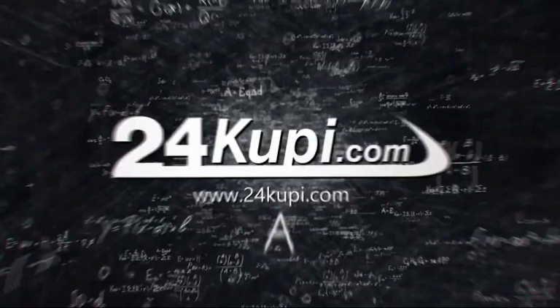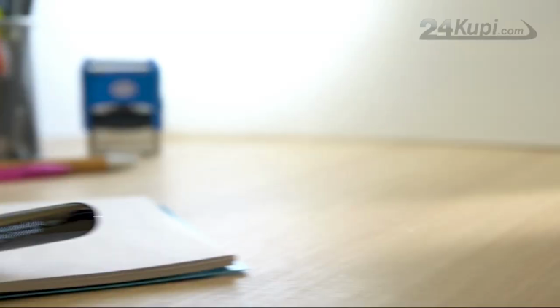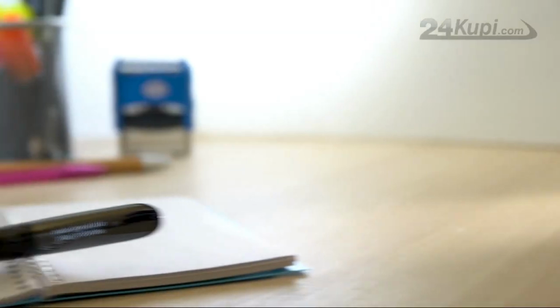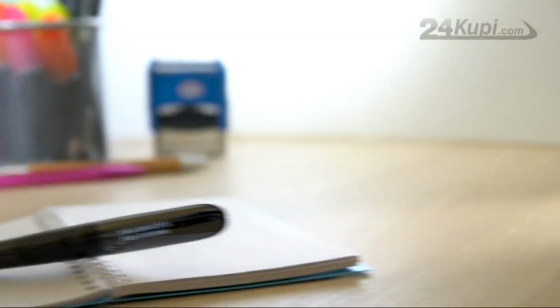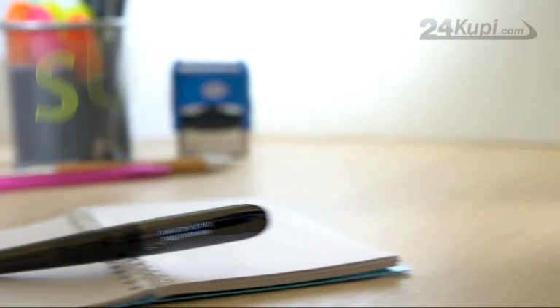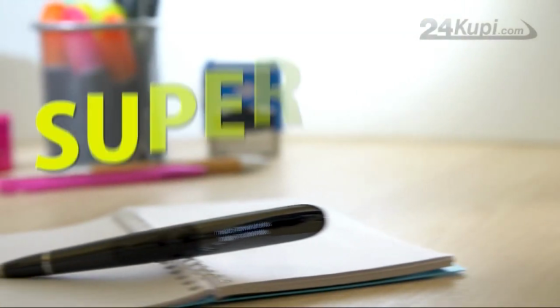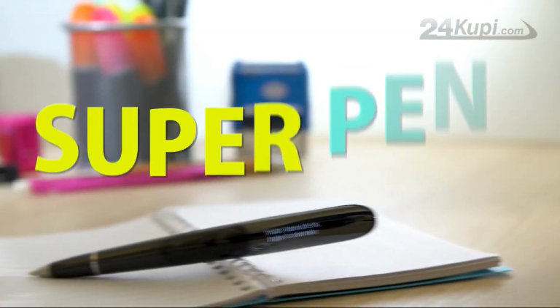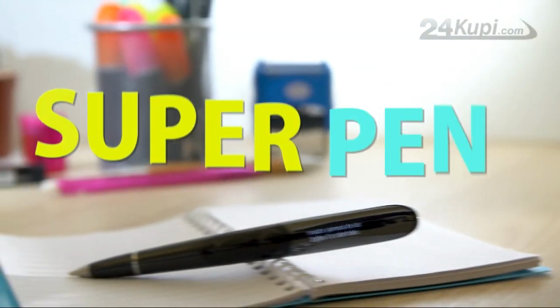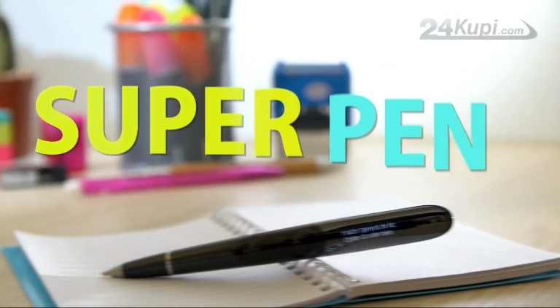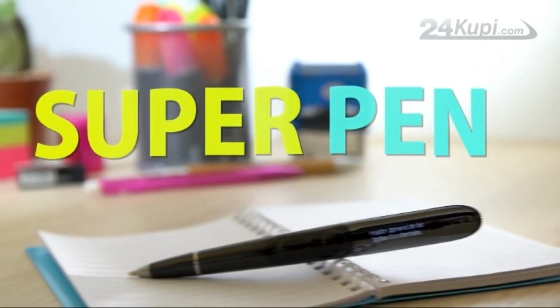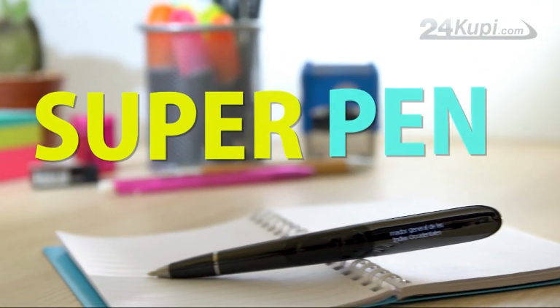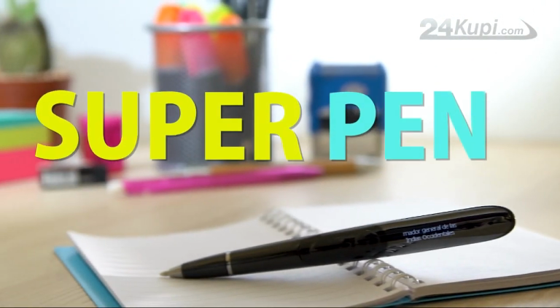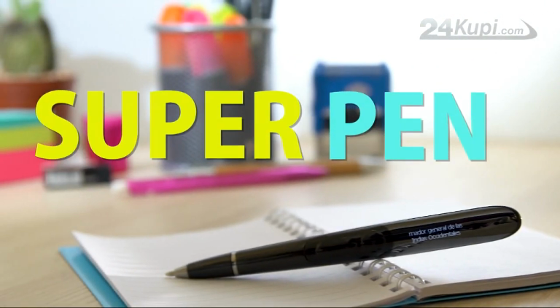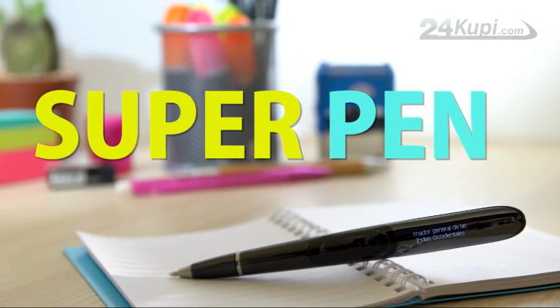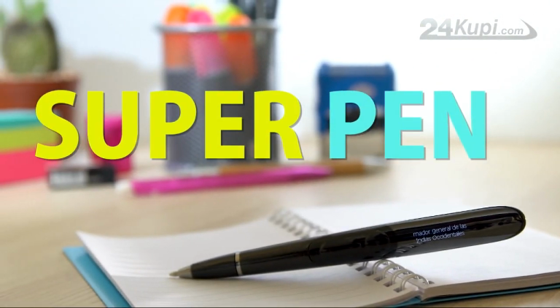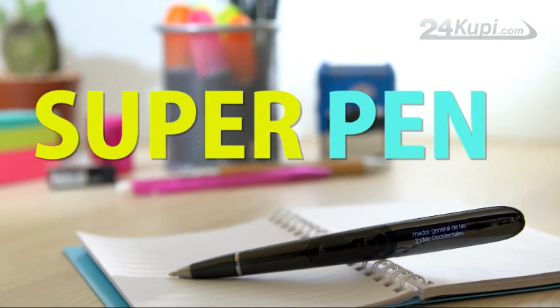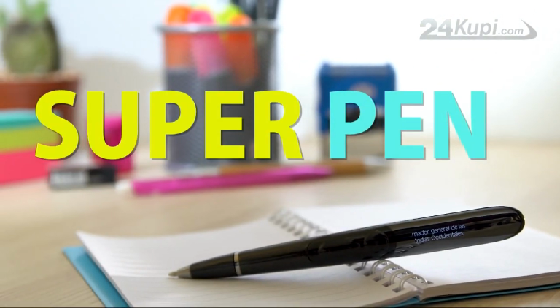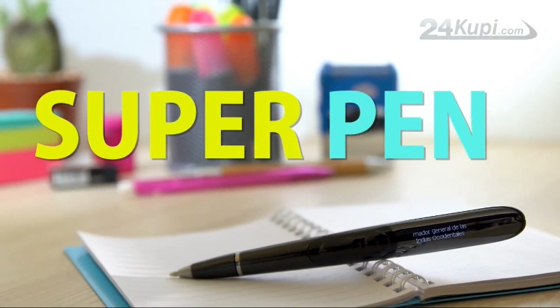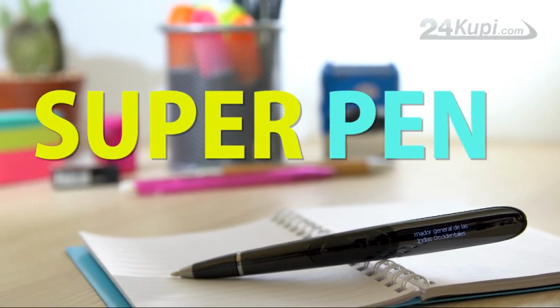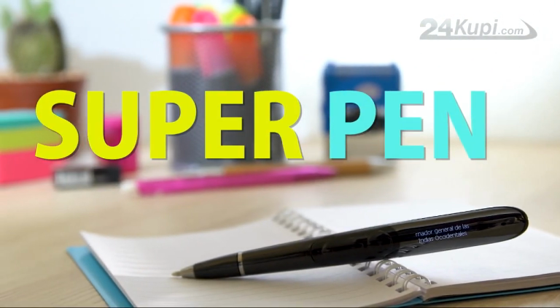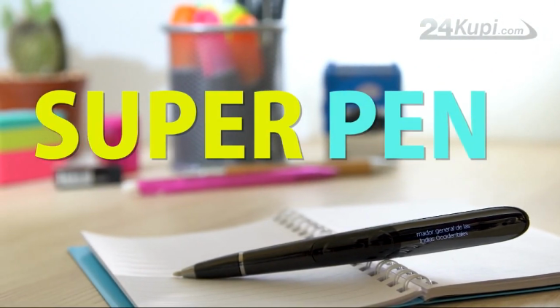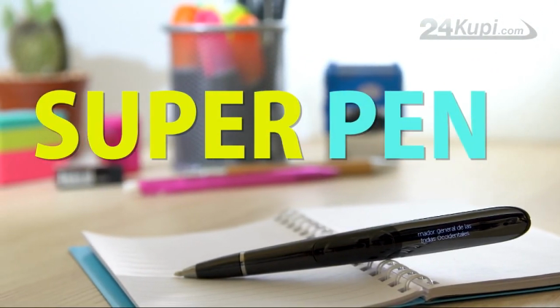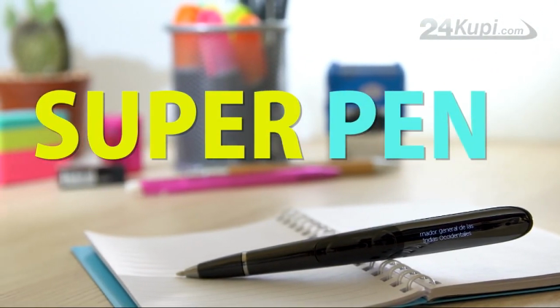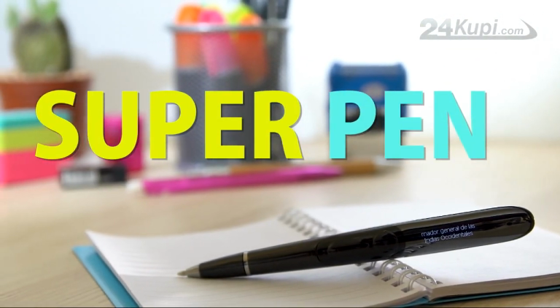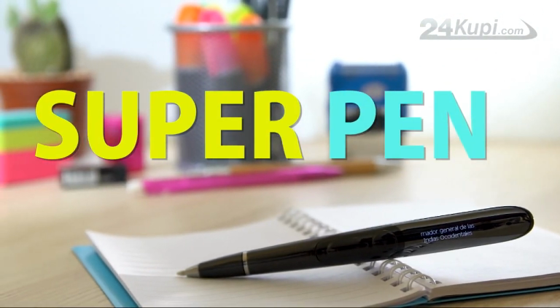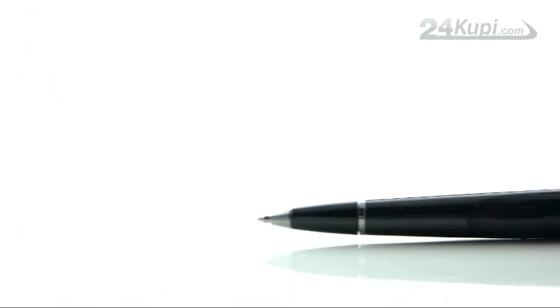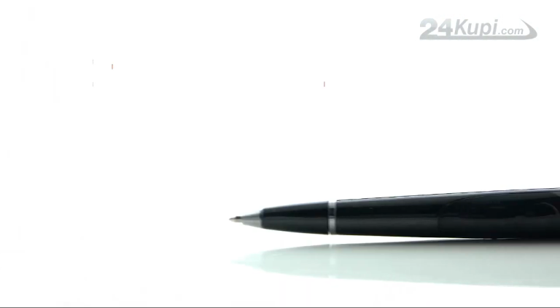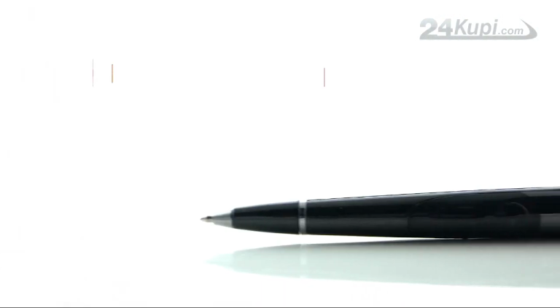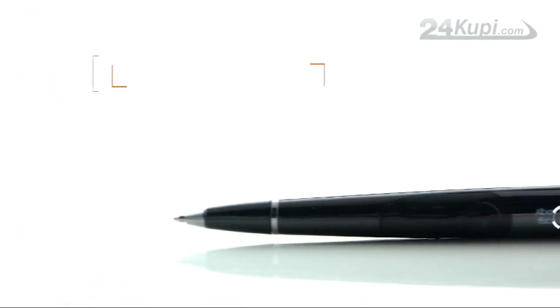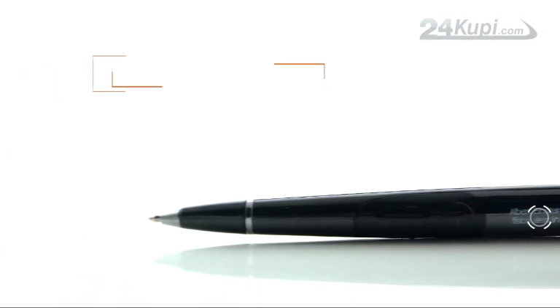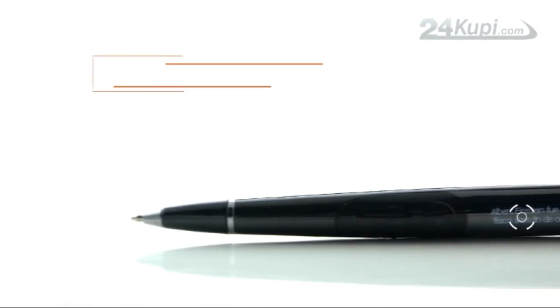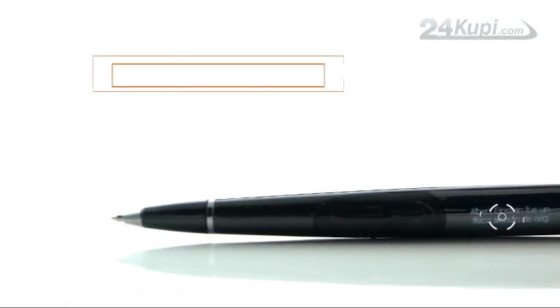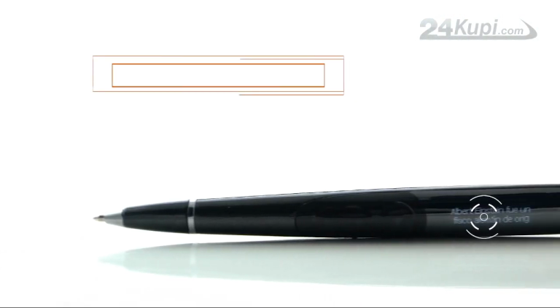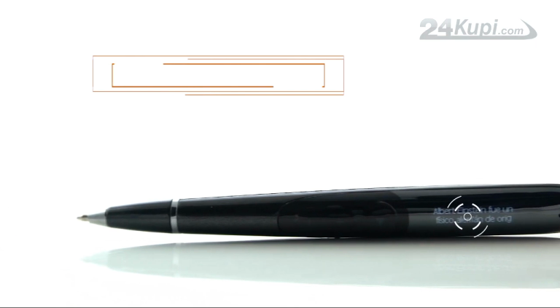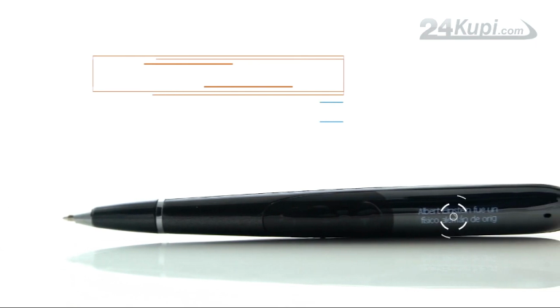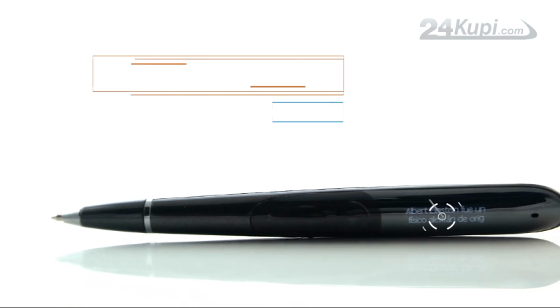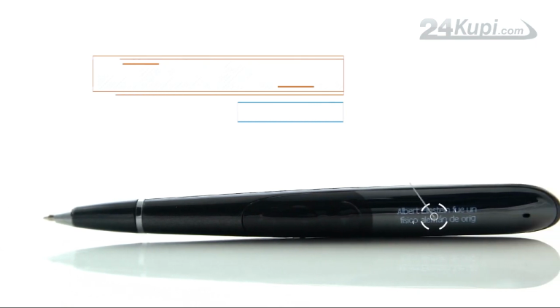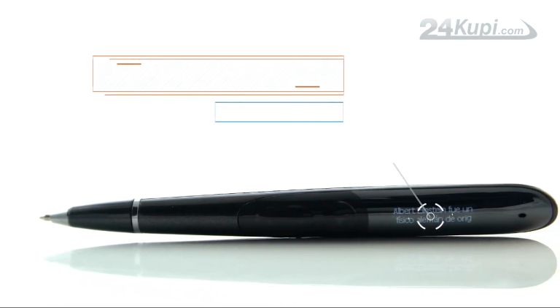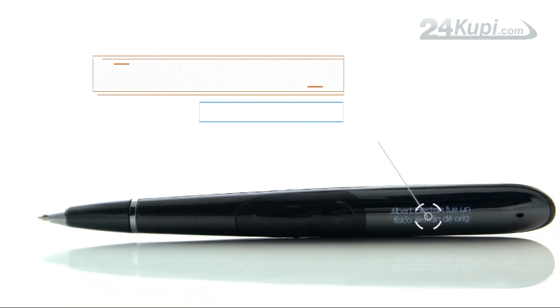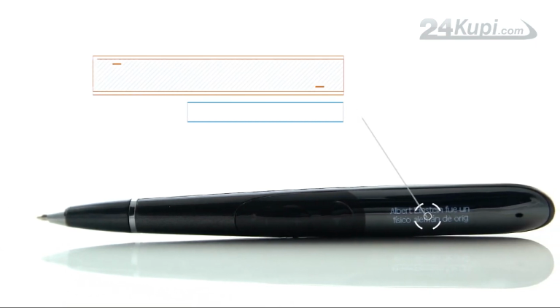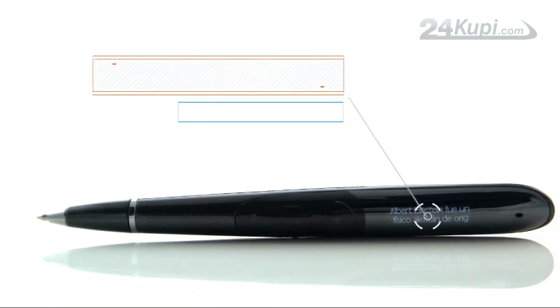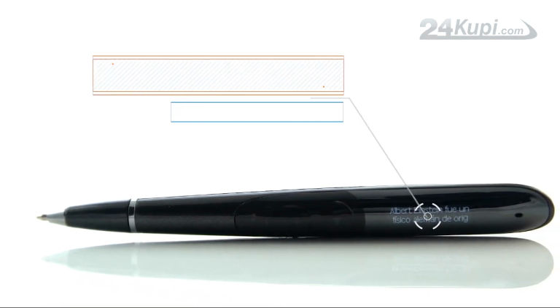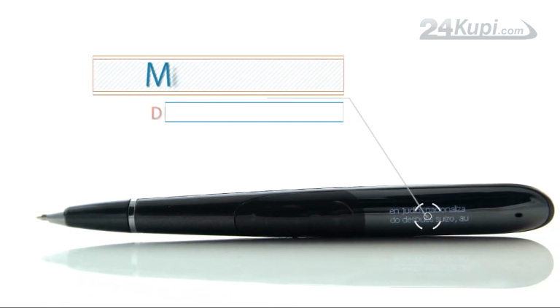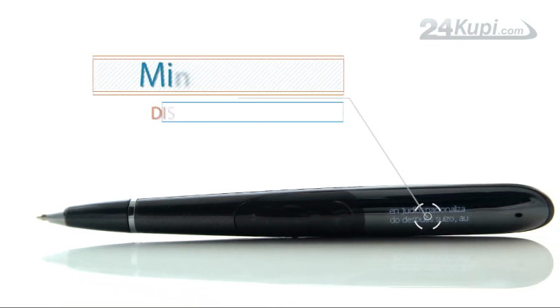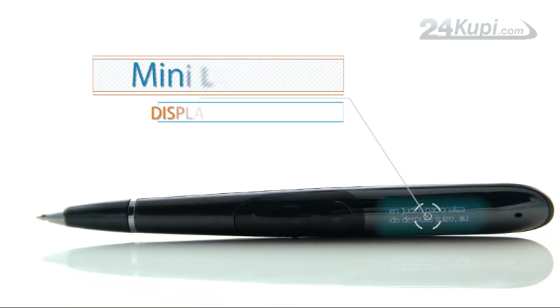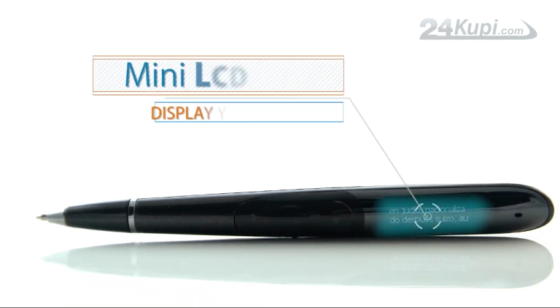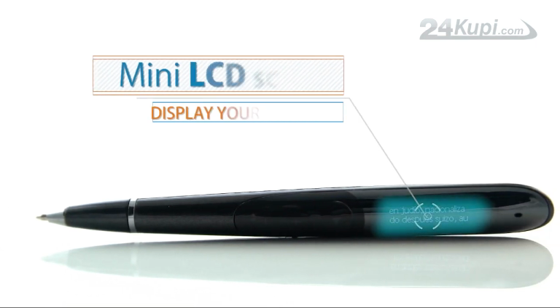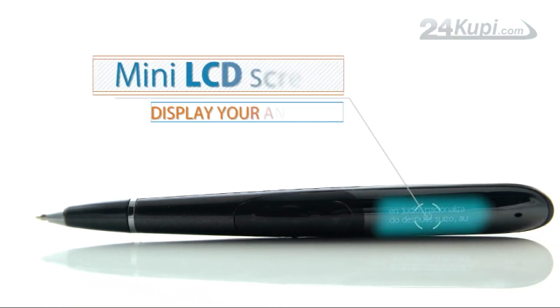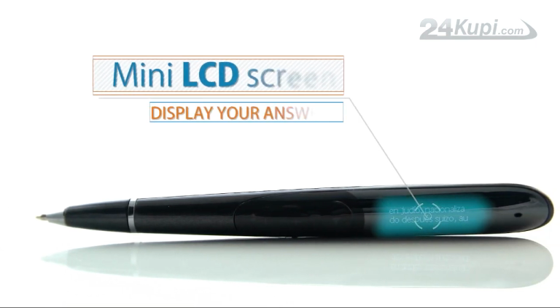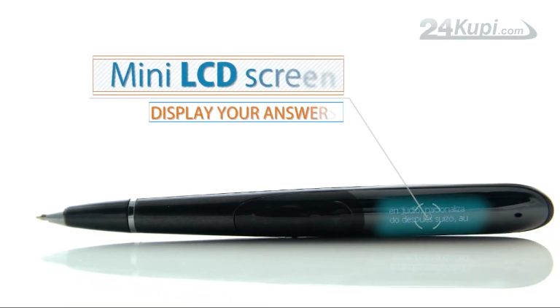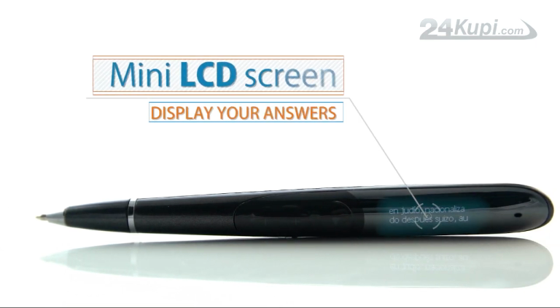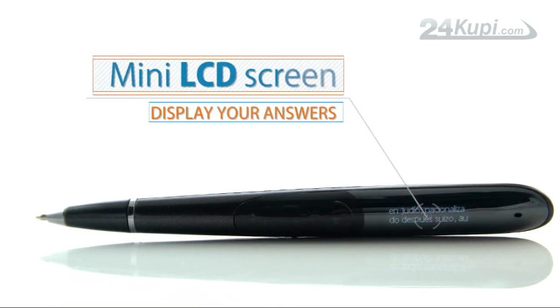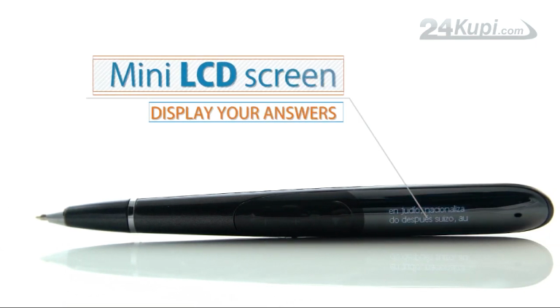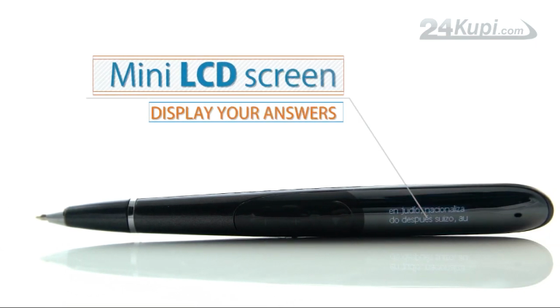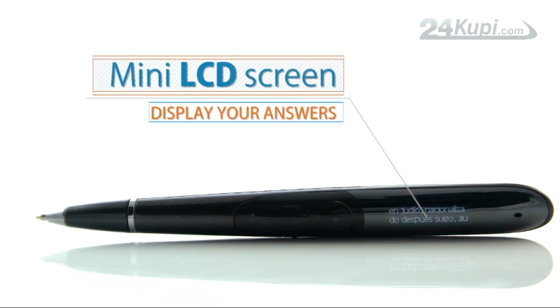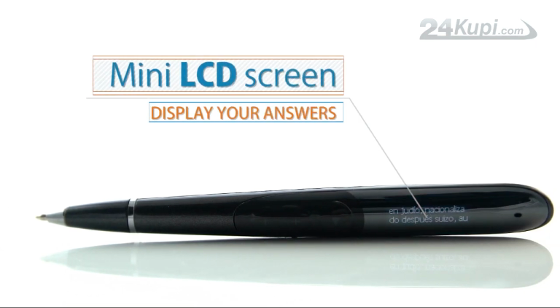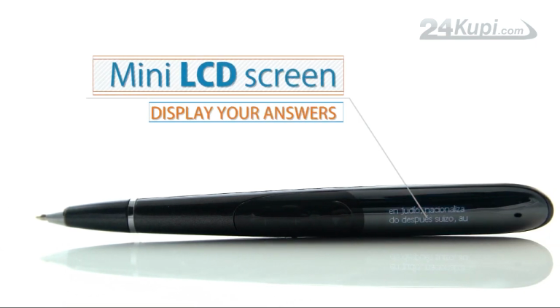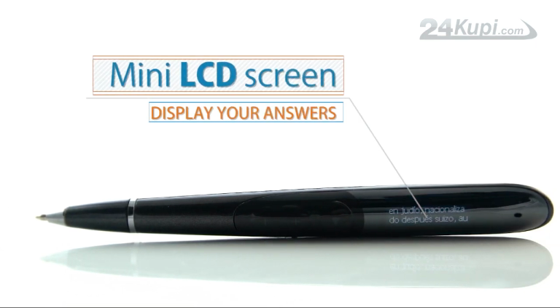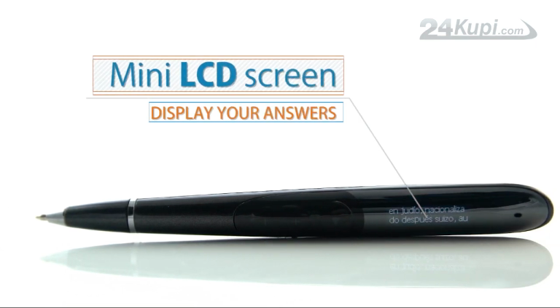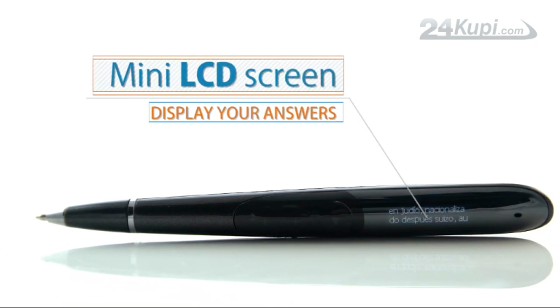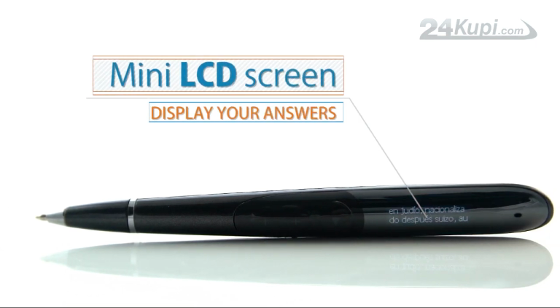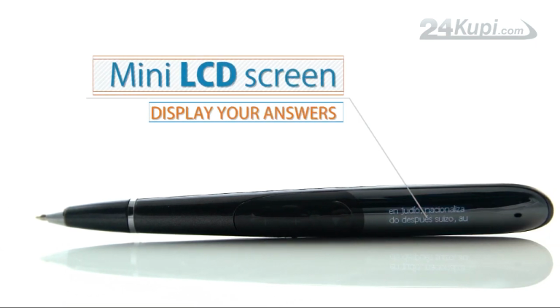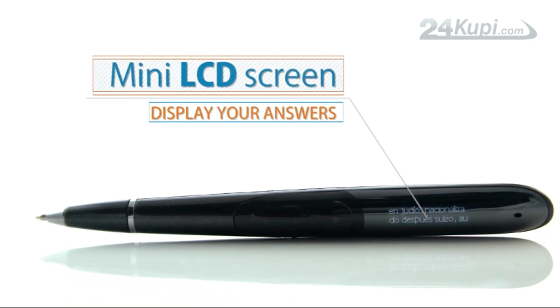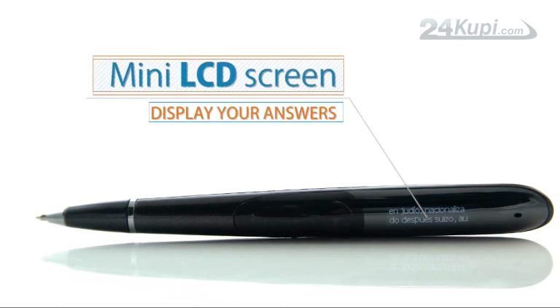Now, introducing the Super Pen — the first pen in the world that has a mini LCD screen that can display your answers.